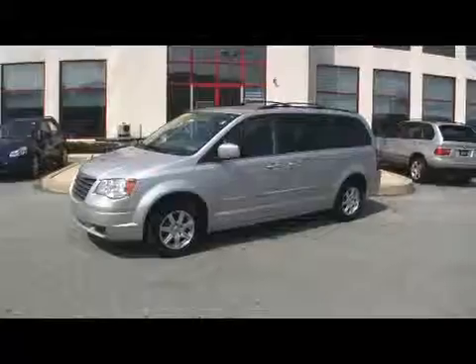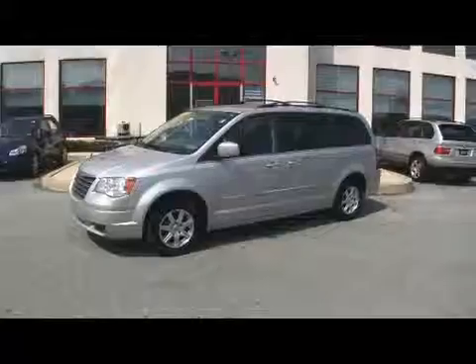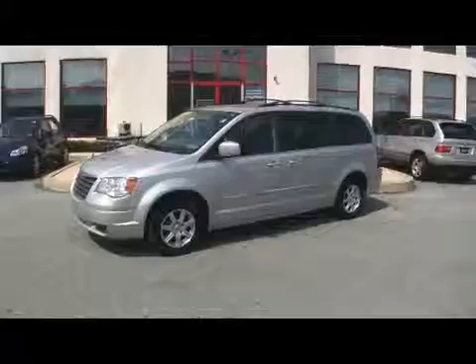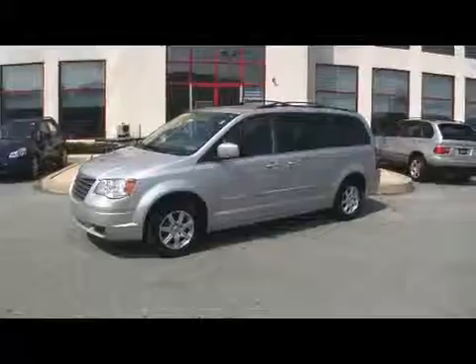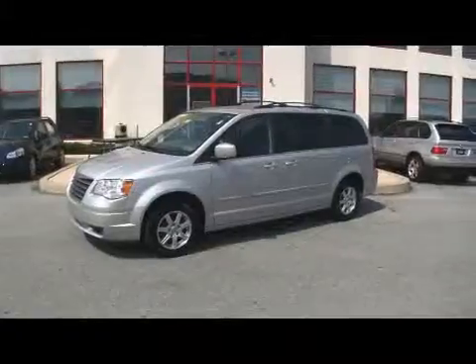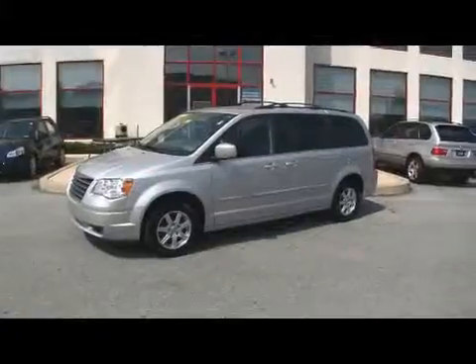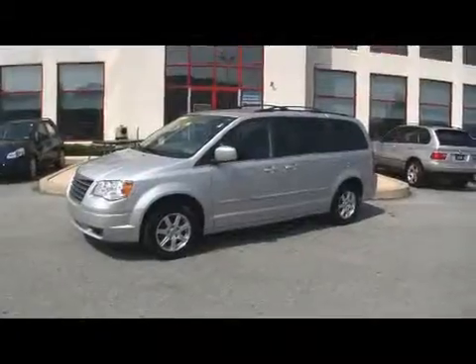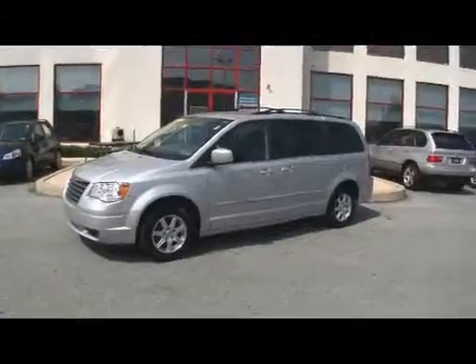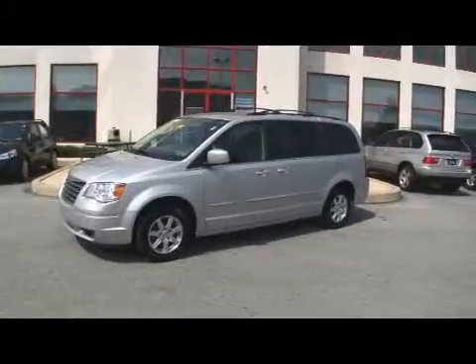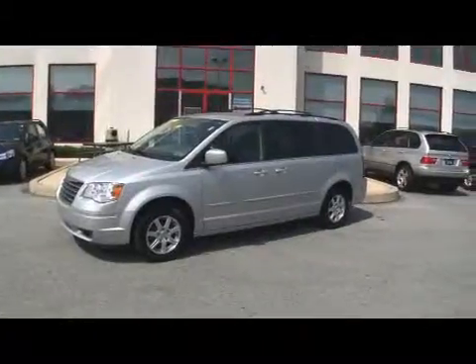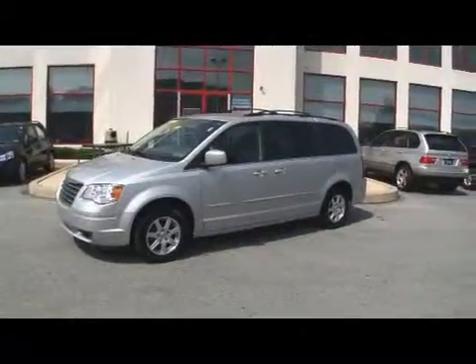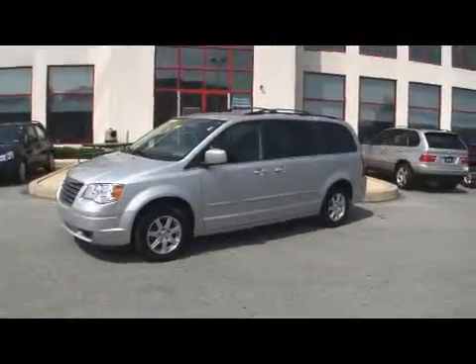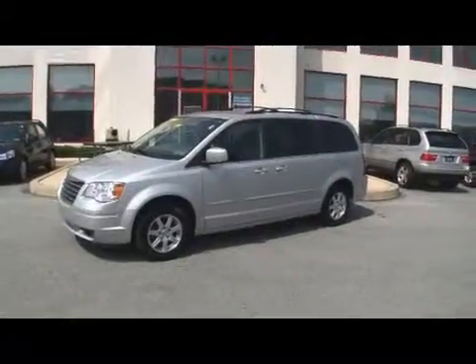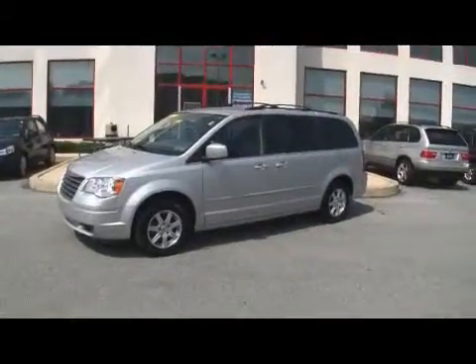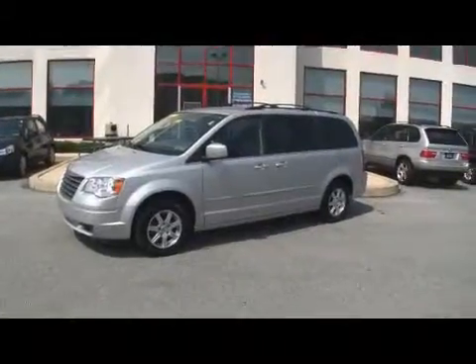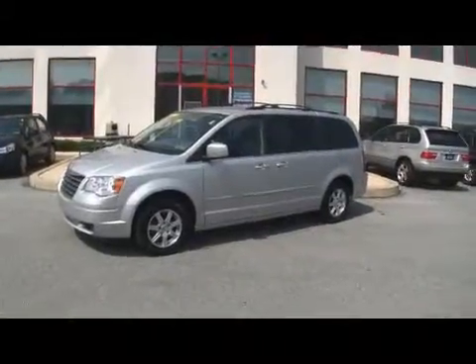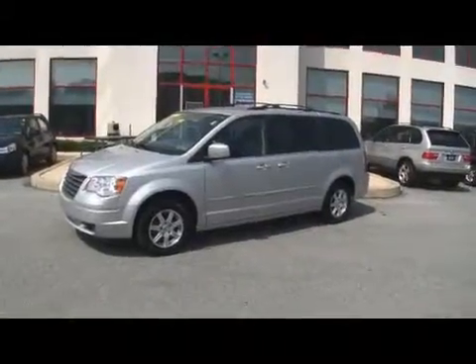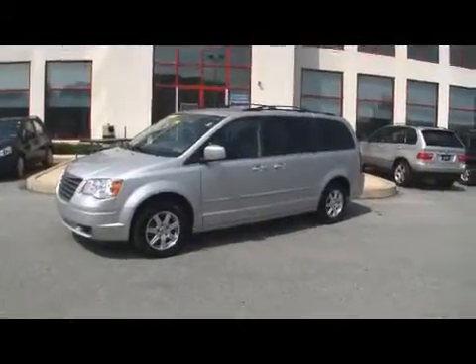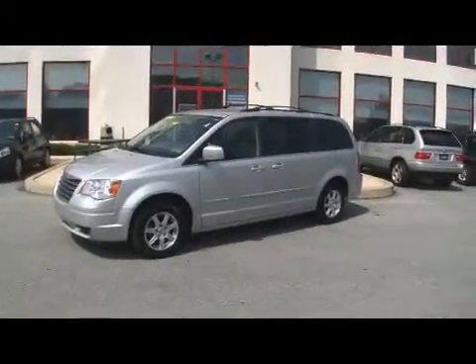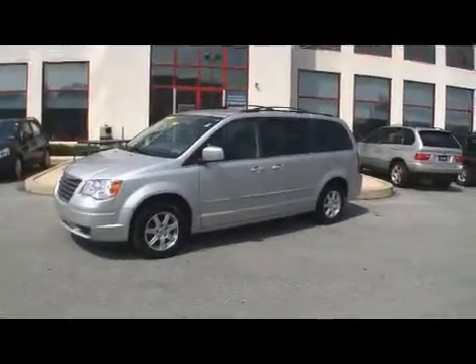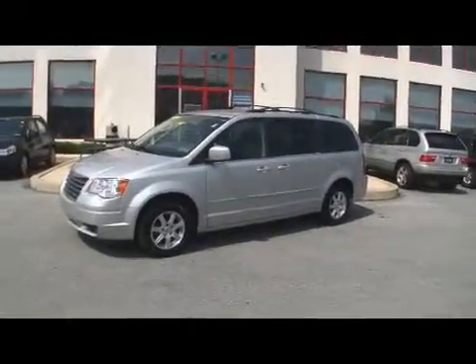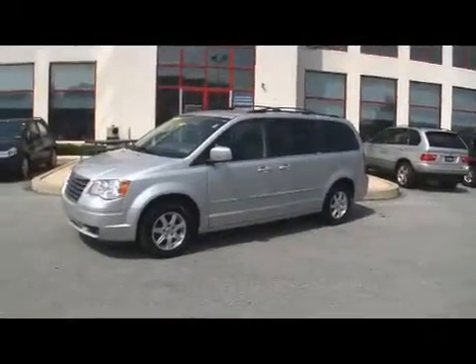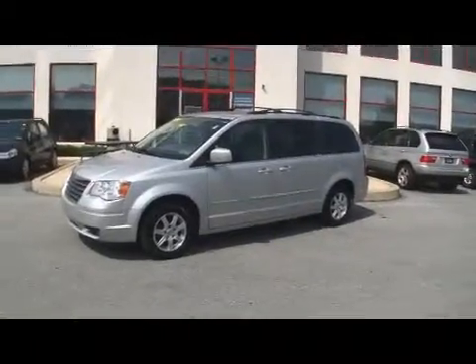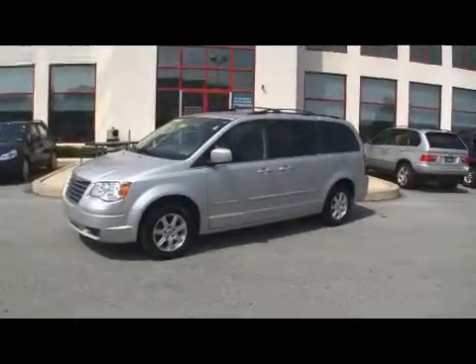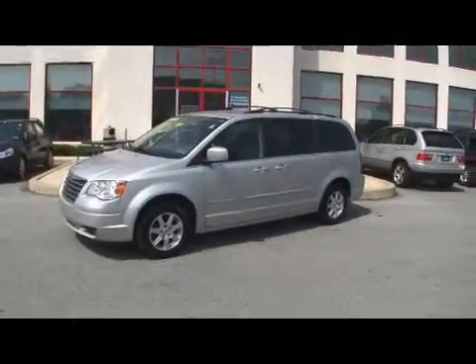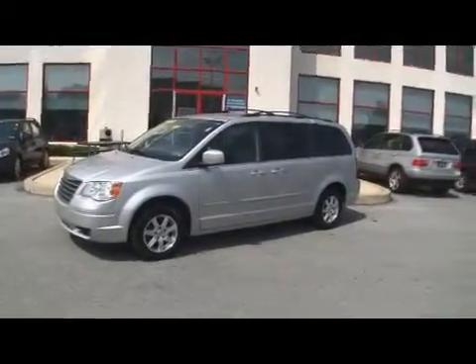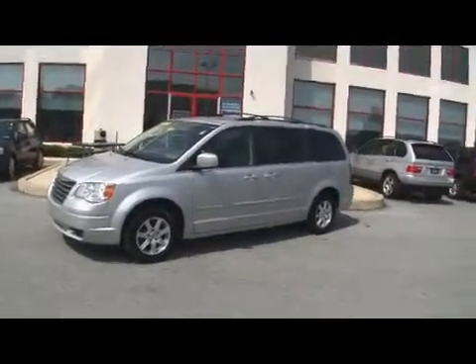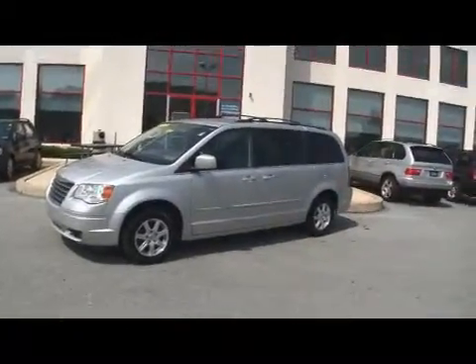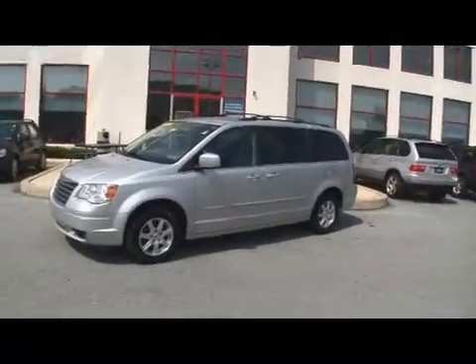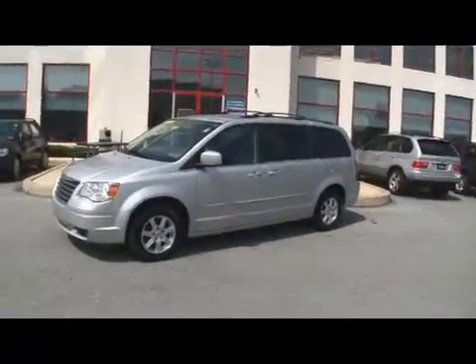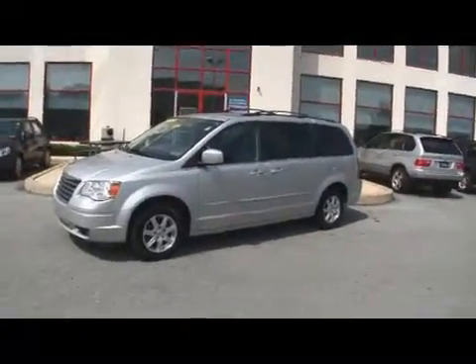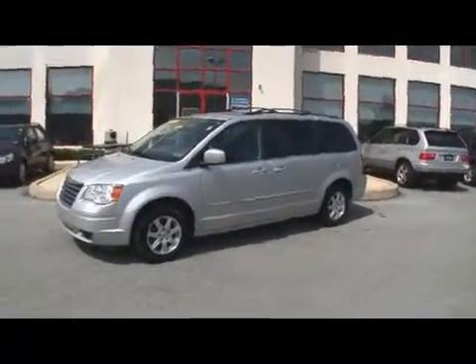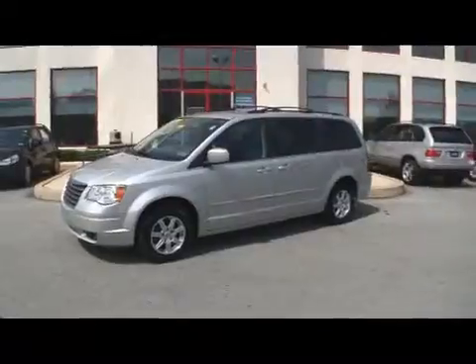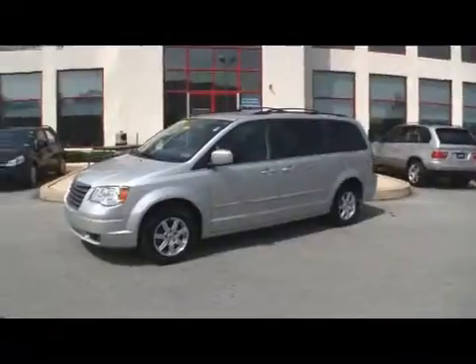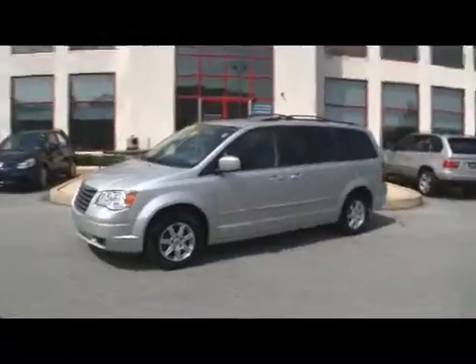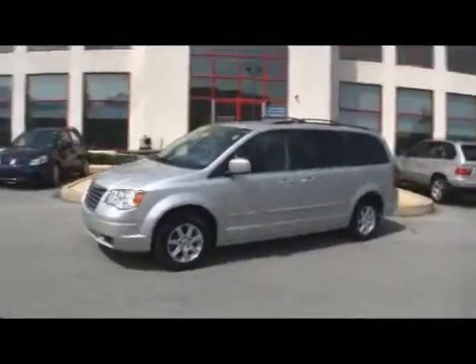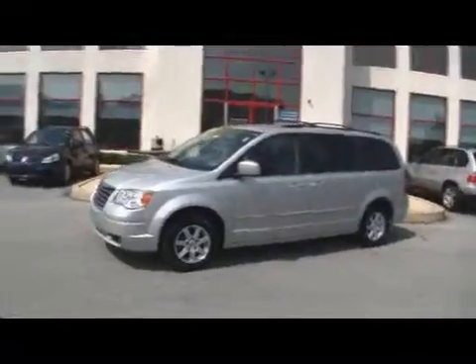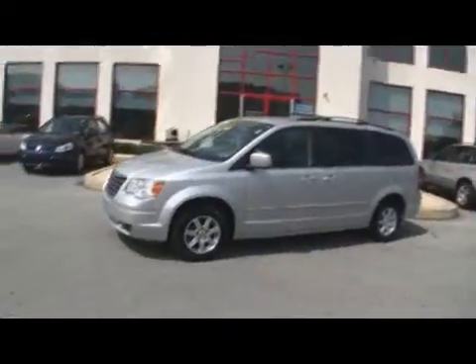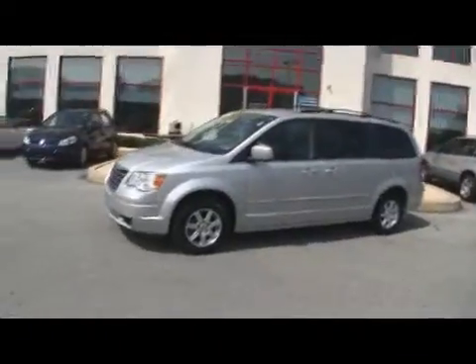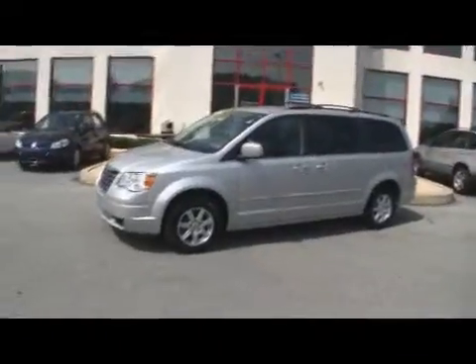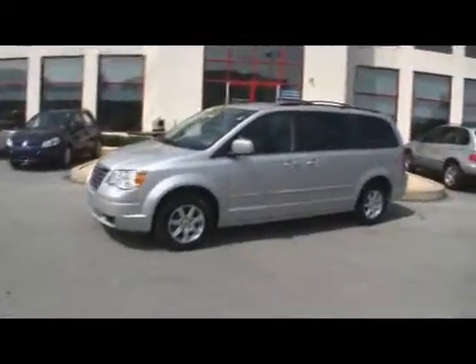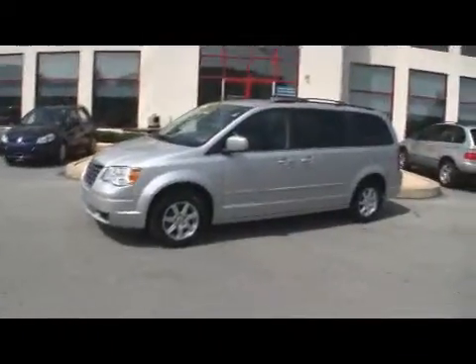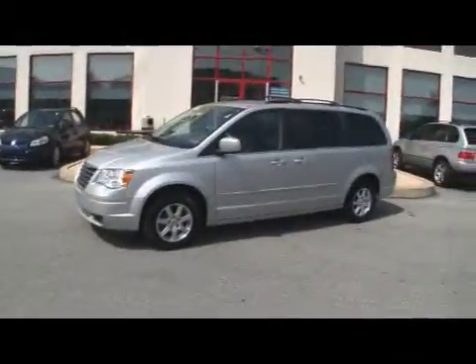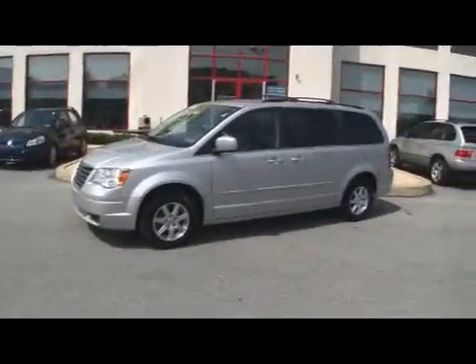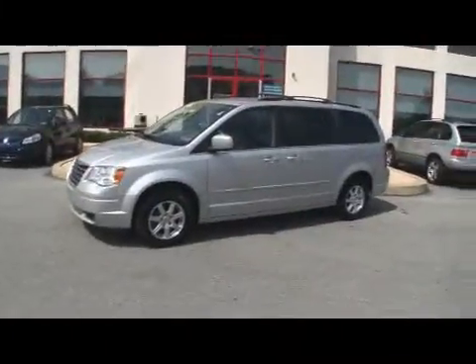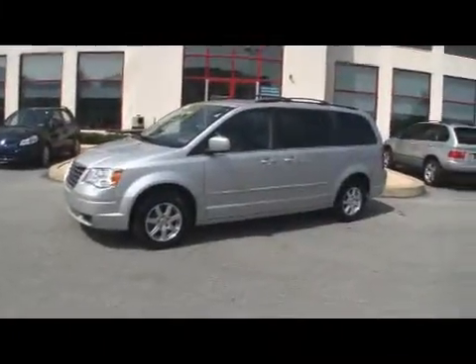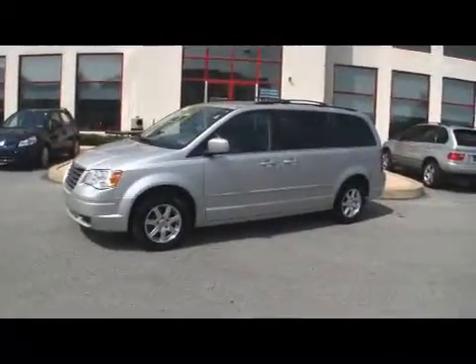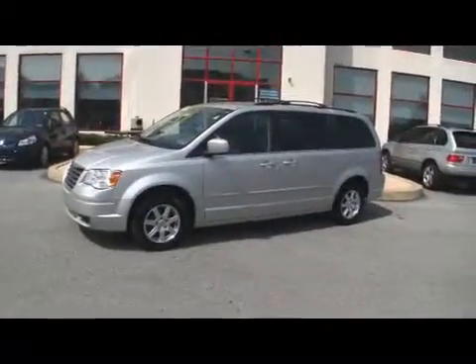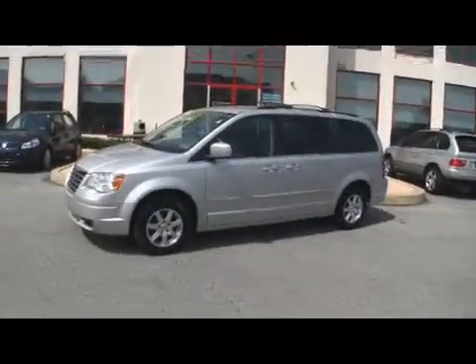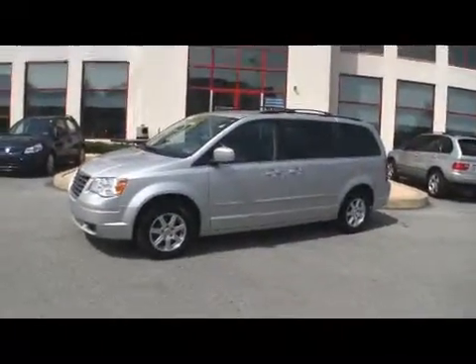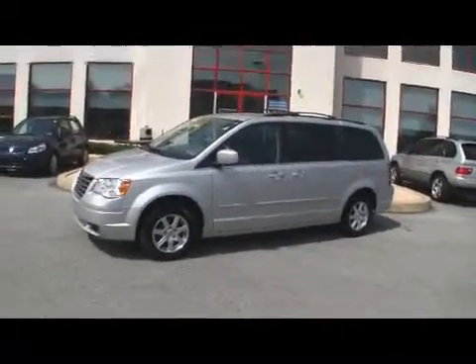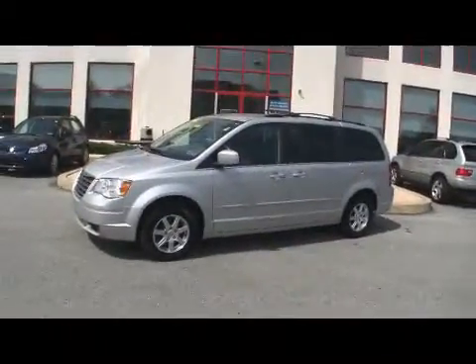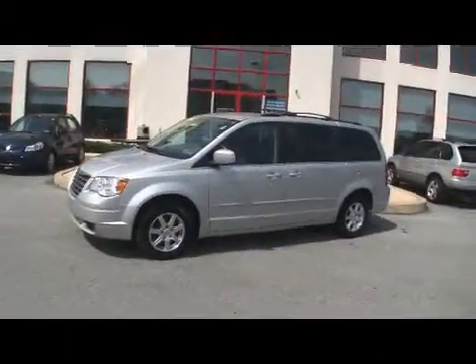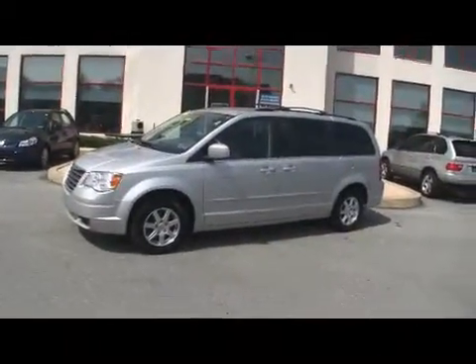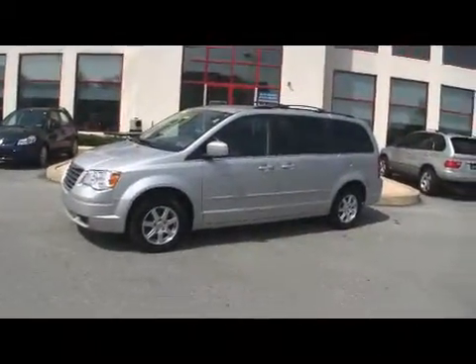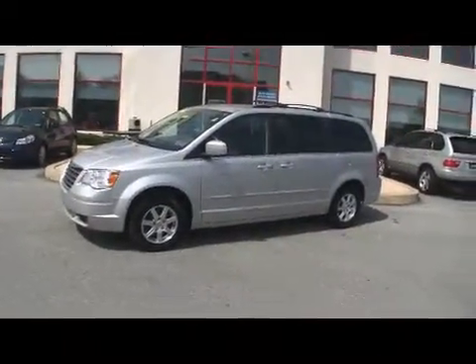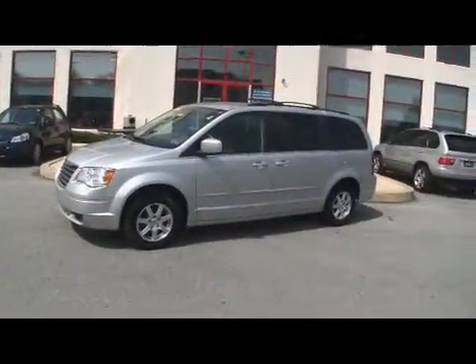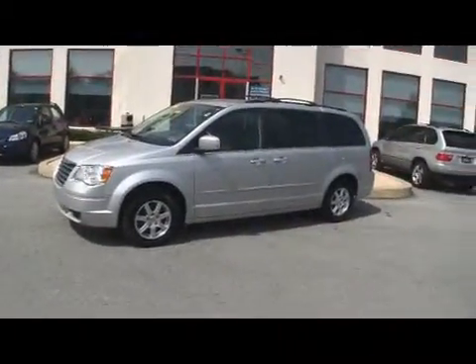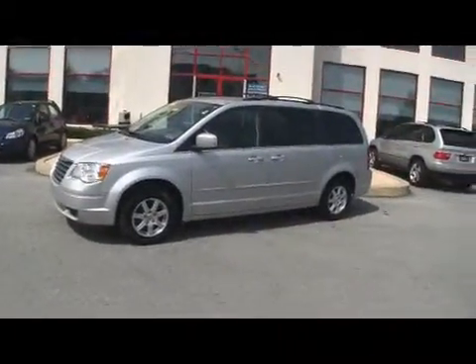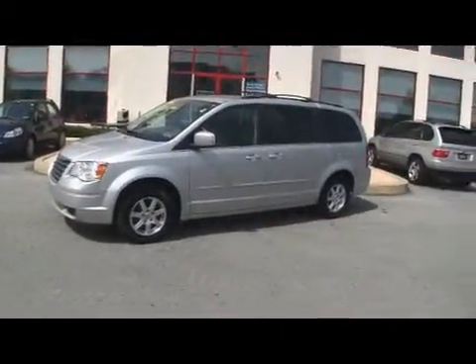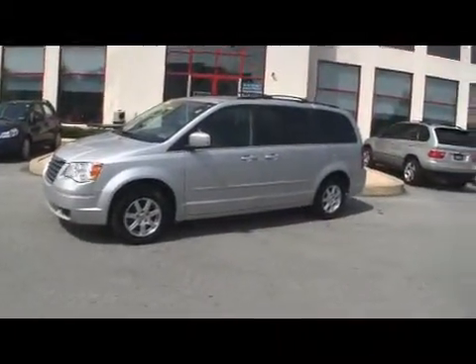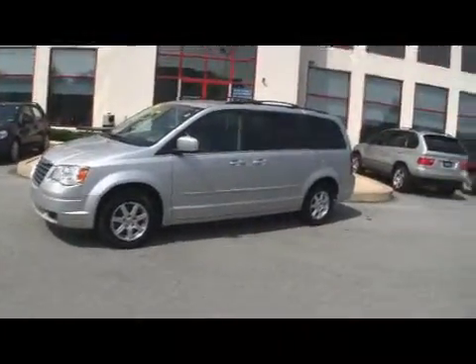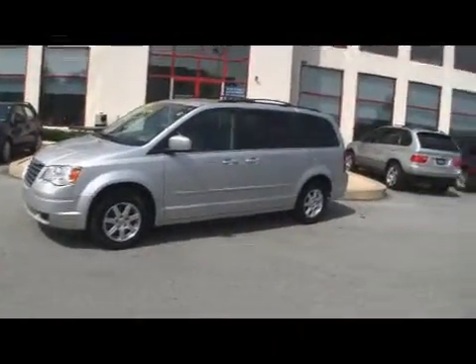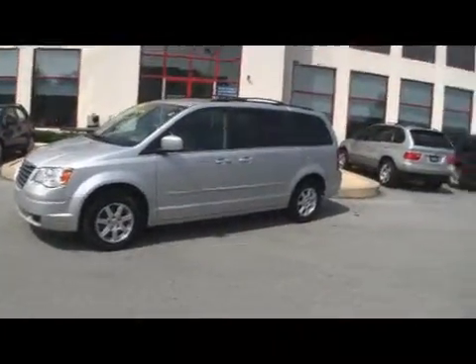Hey Matthew, it's Dave here with Jeff D'Ambrosio Auto Group in Downingtown. Doug Gitmer asked me to shoot a video of this beautiful Chrysler Town & Country.